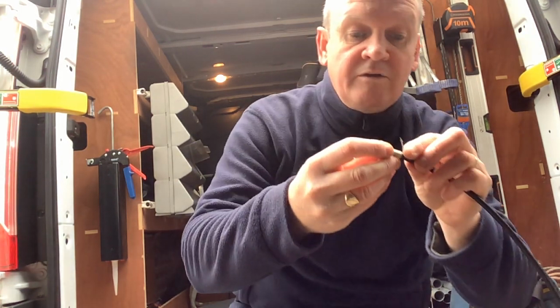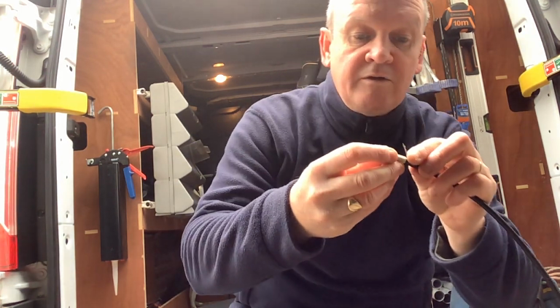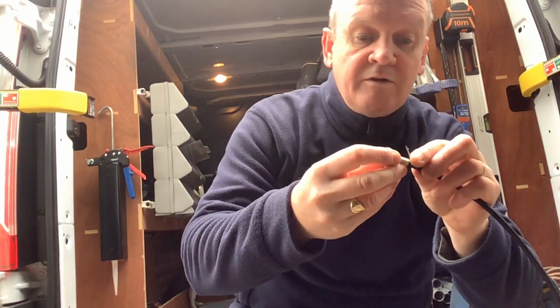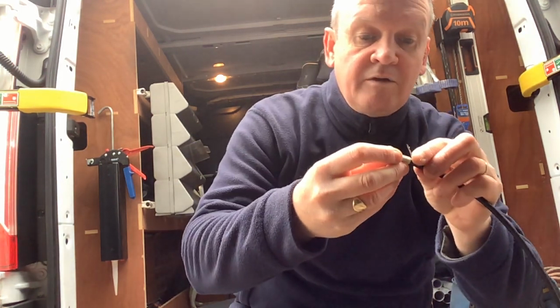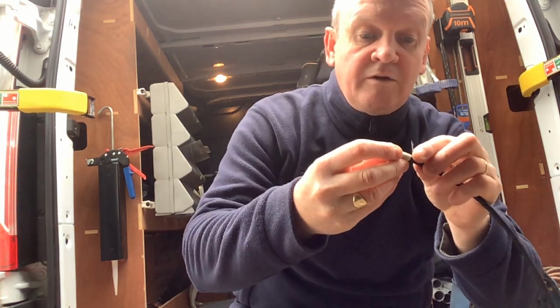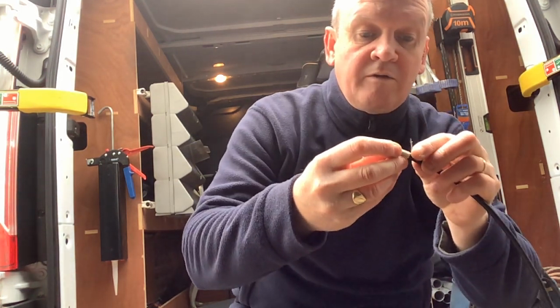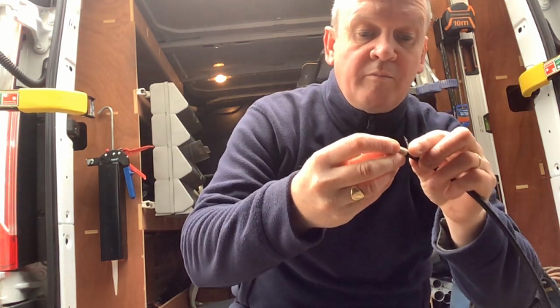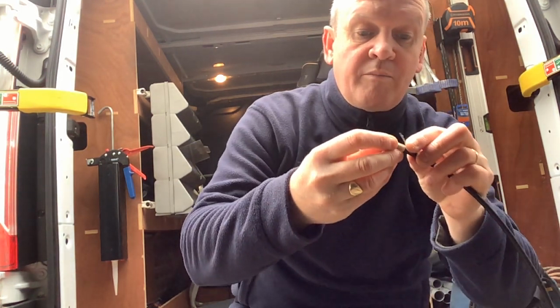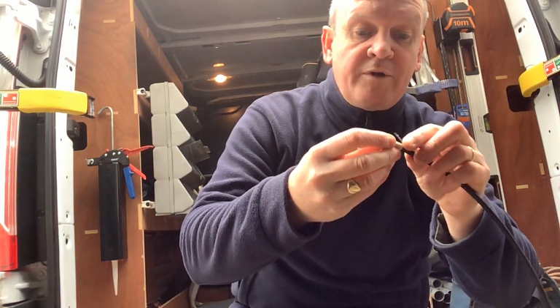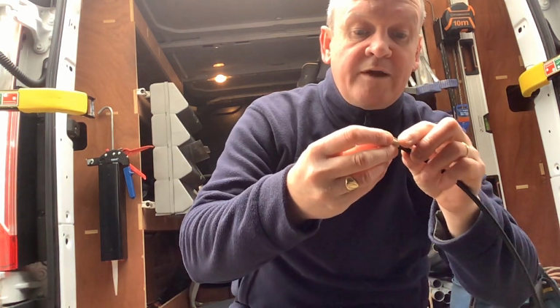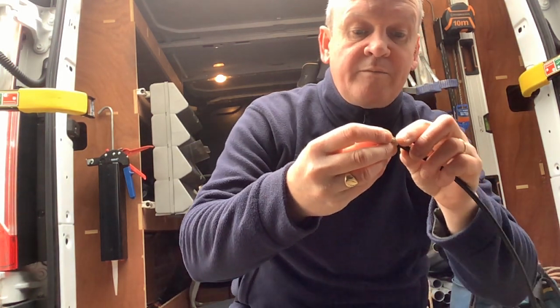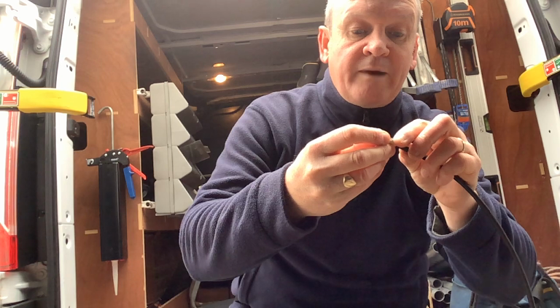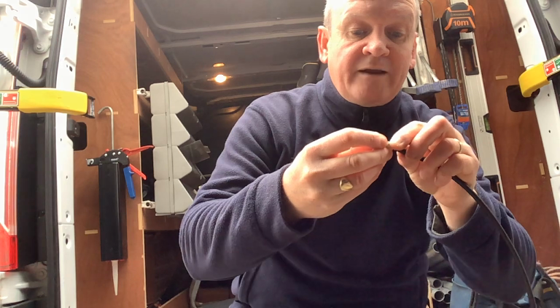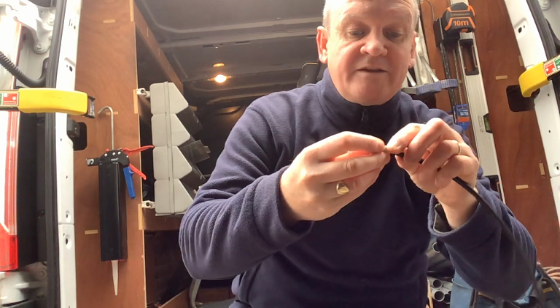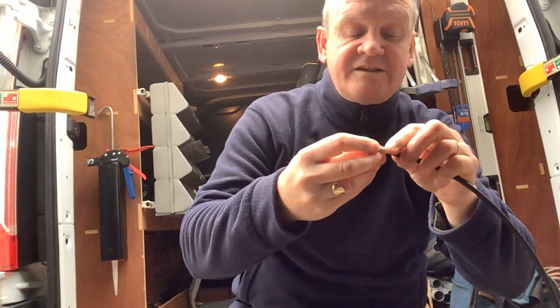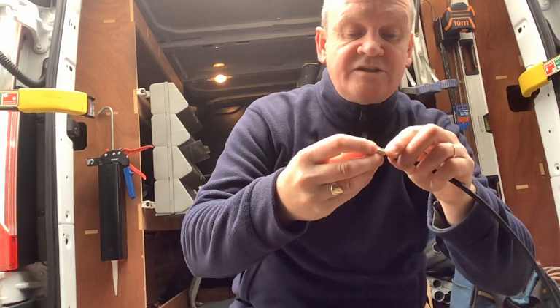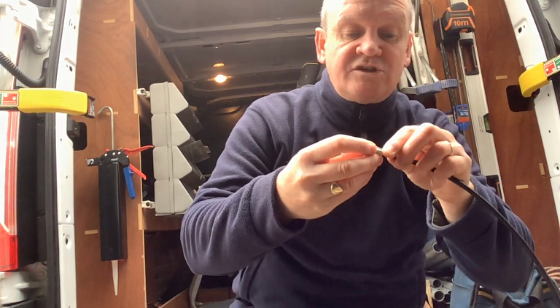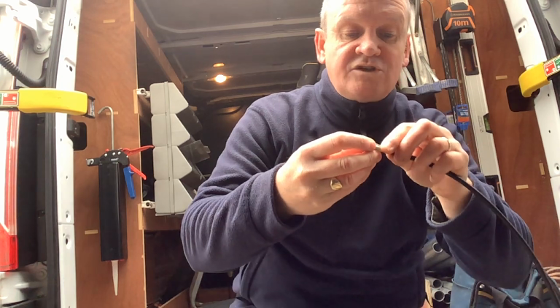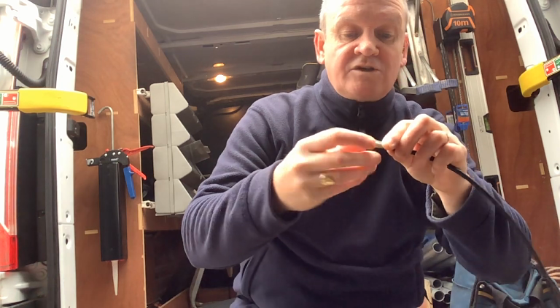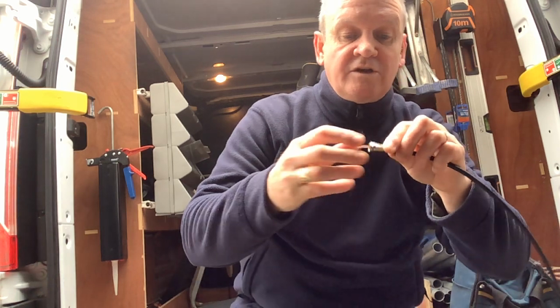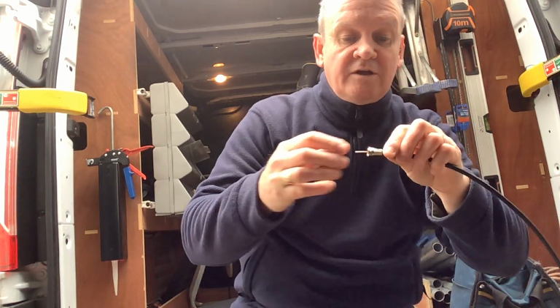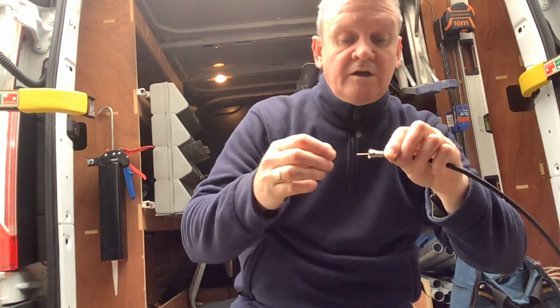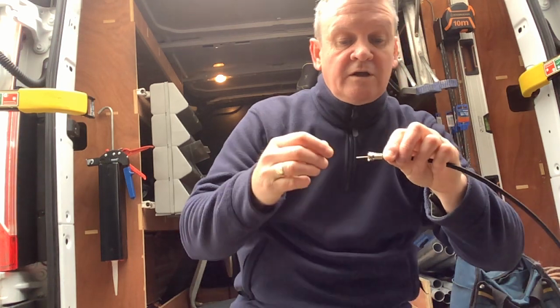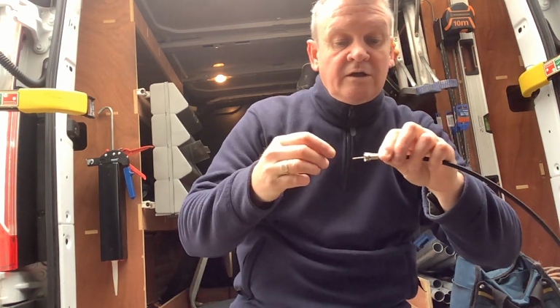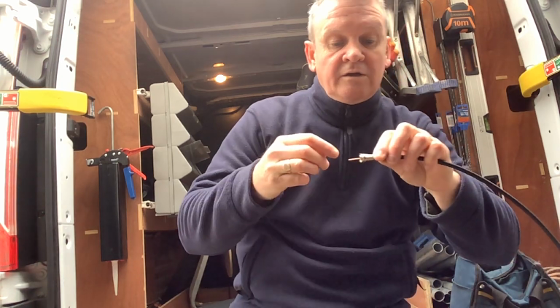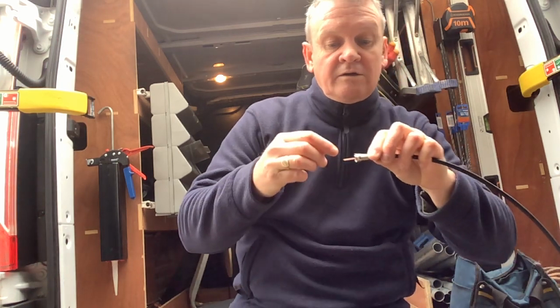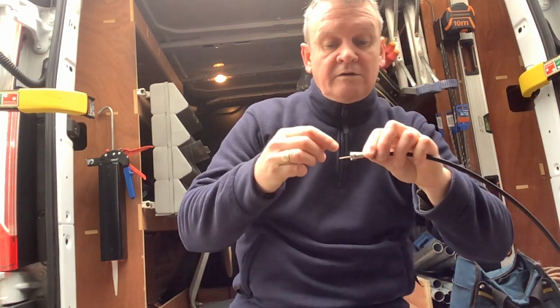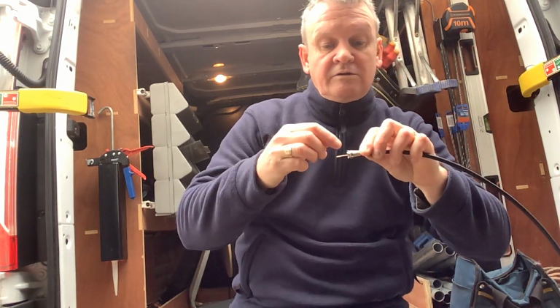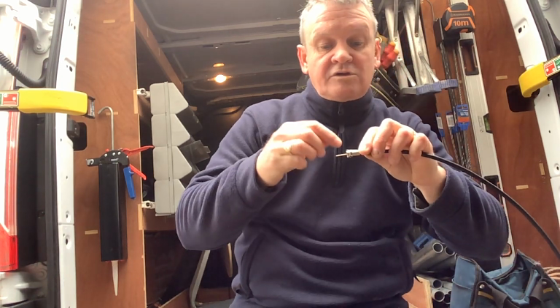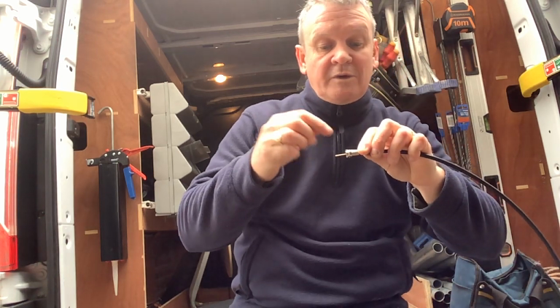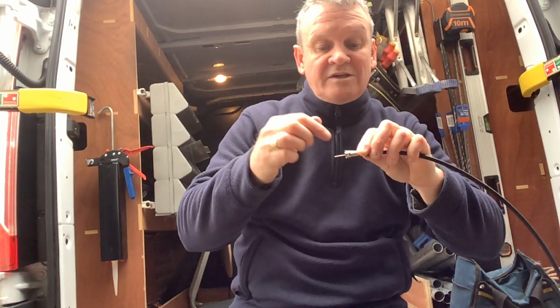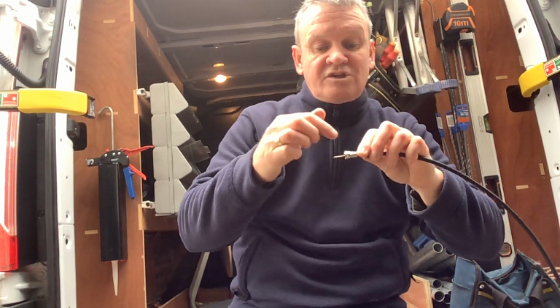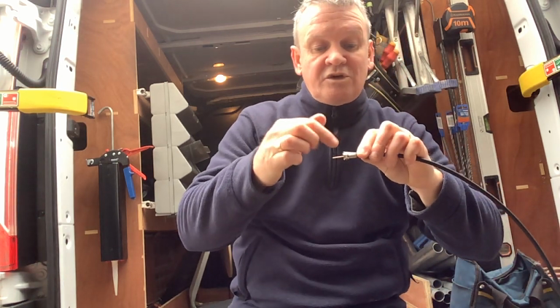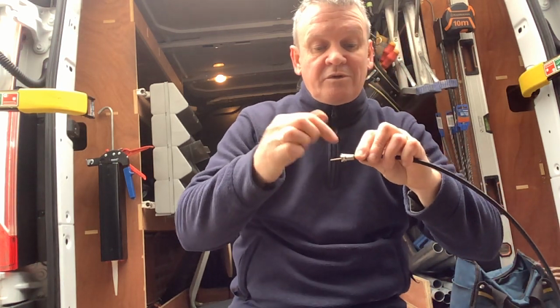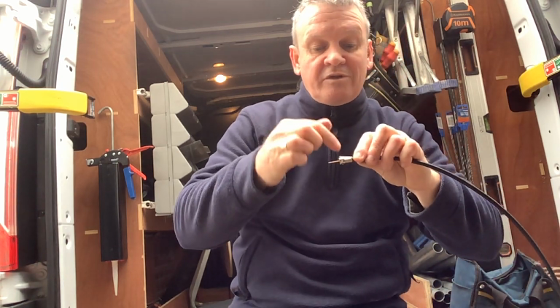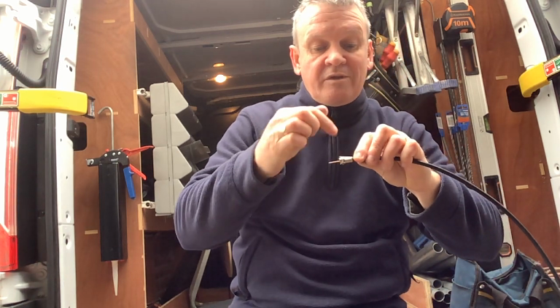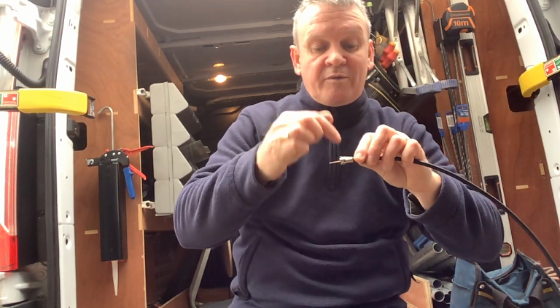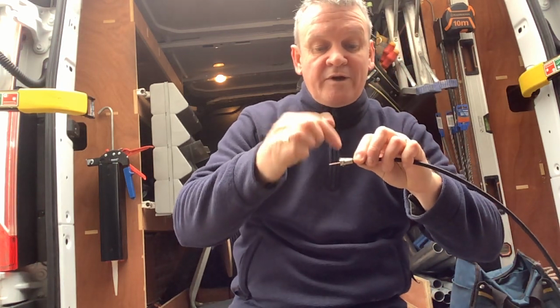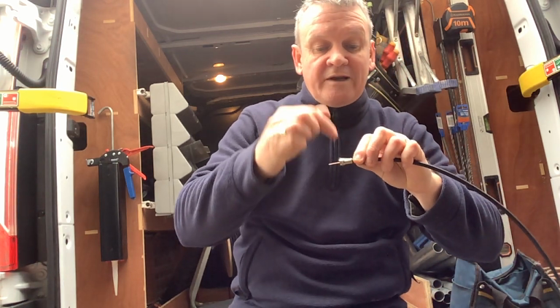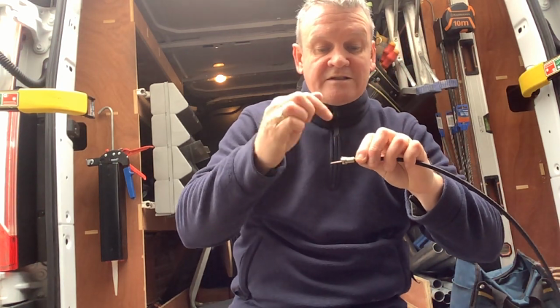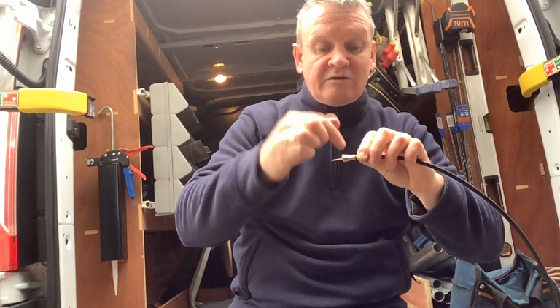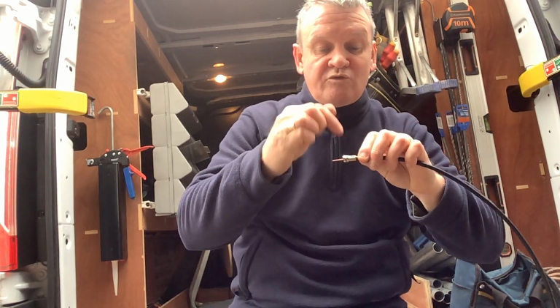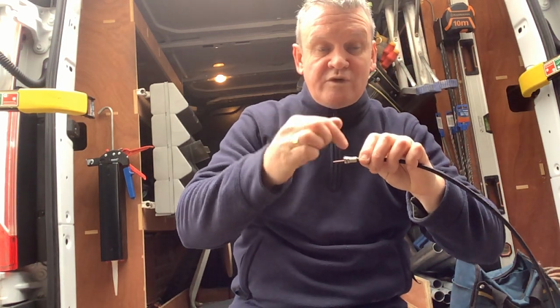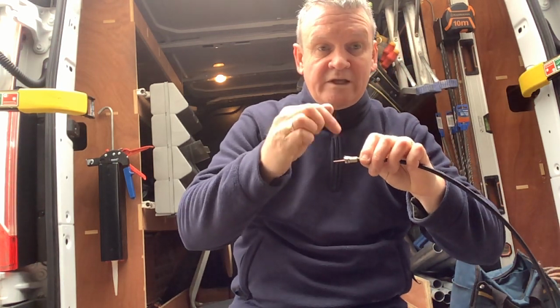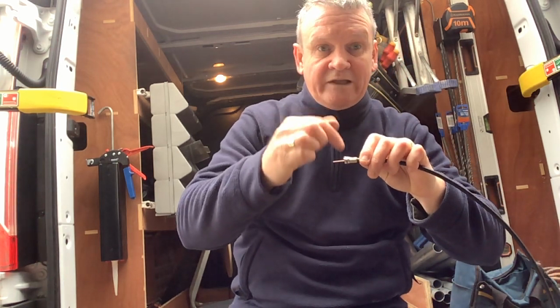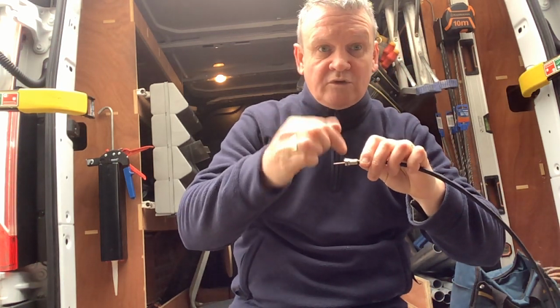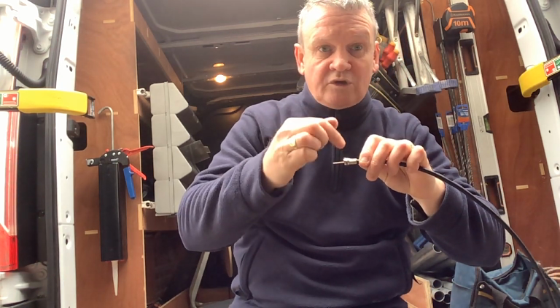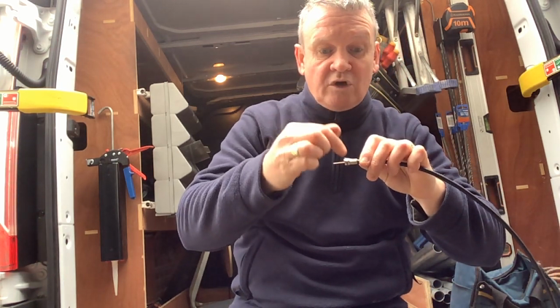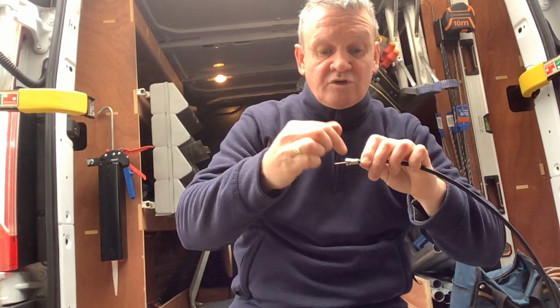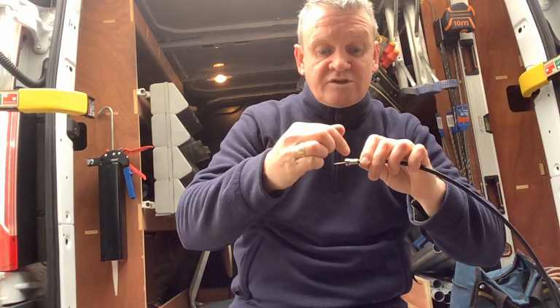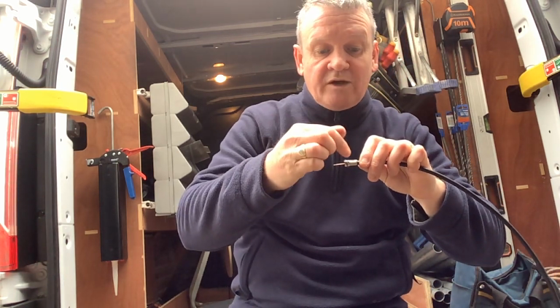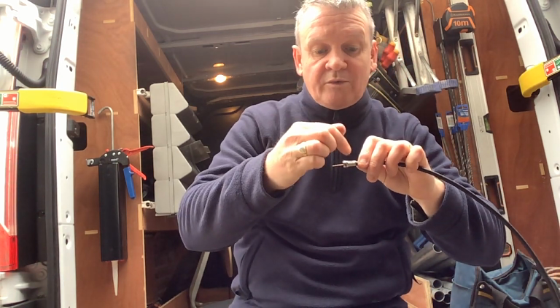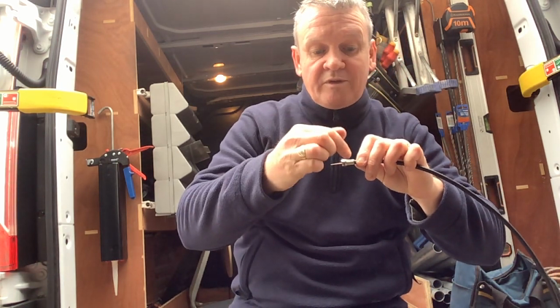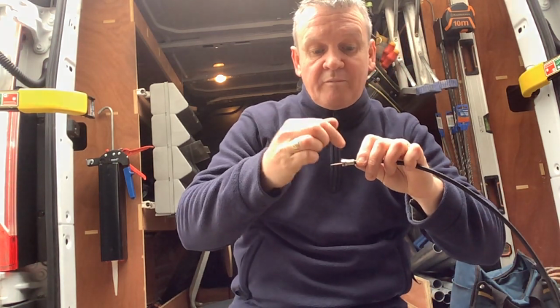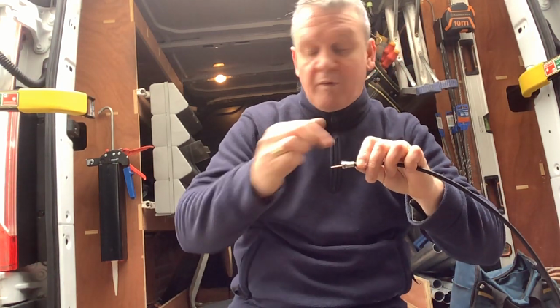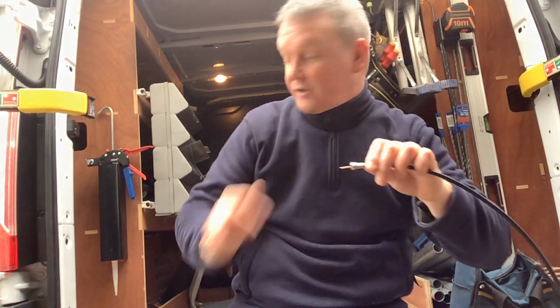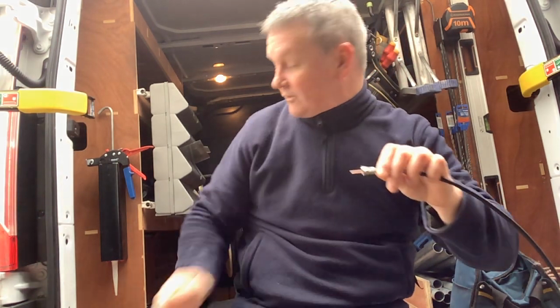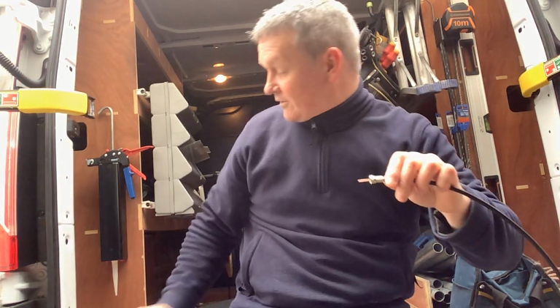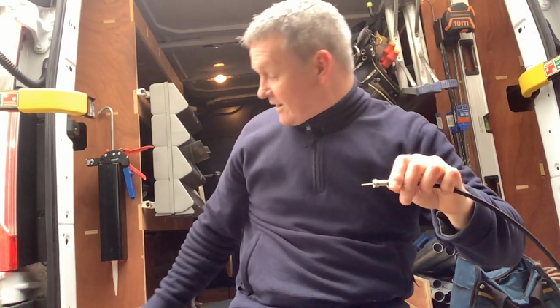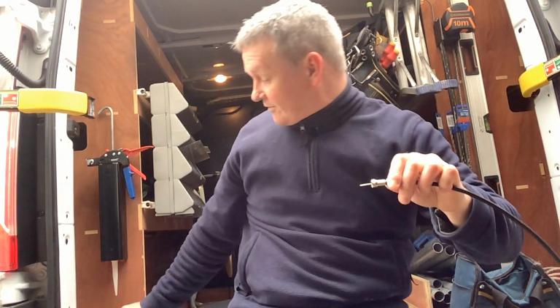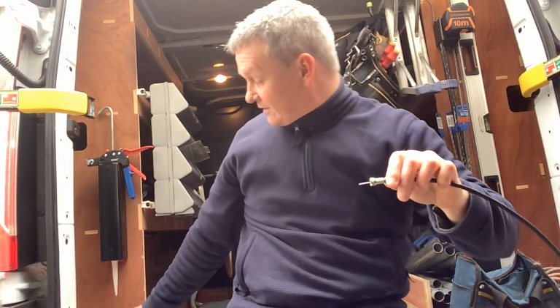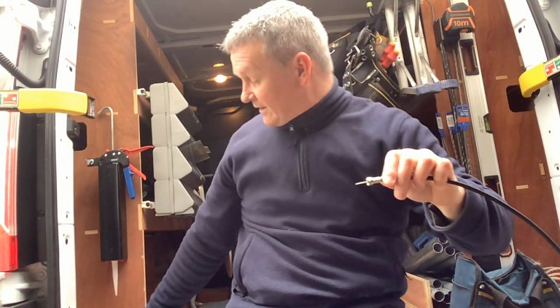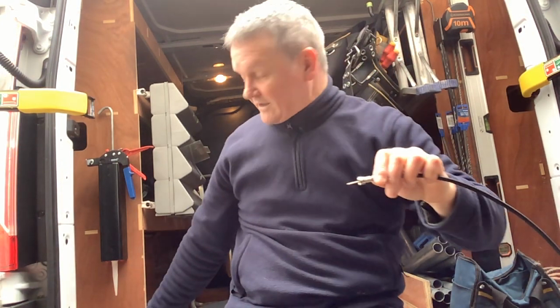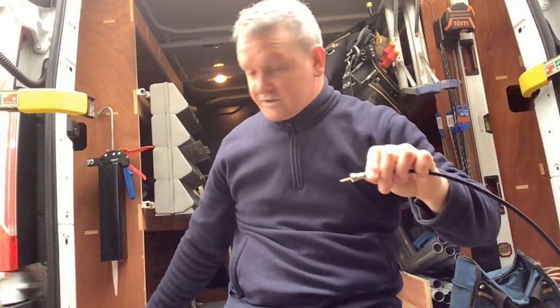If we just bend the braid back, this is just to ensure that the braid has a really good contact with the body of the F connector.